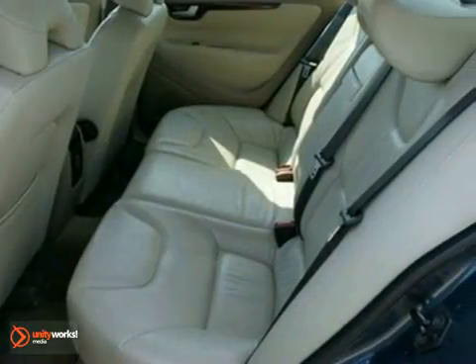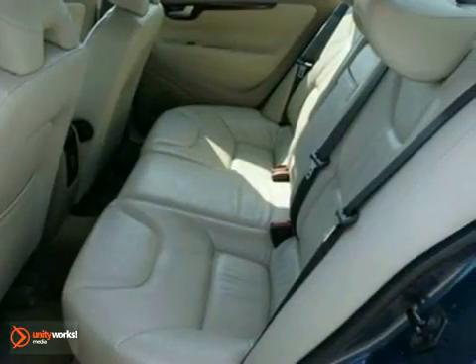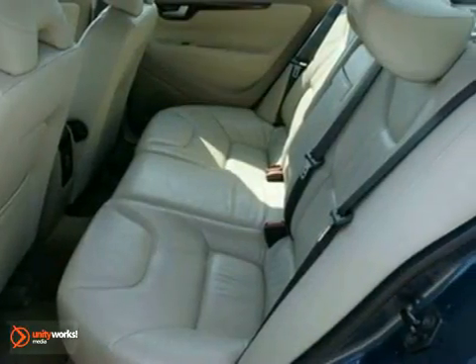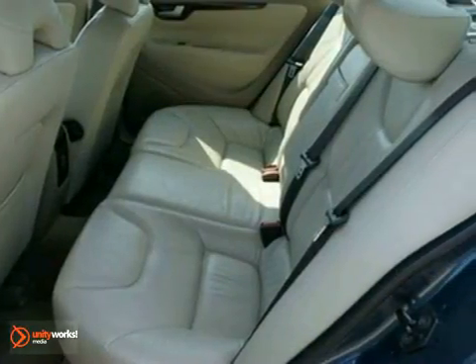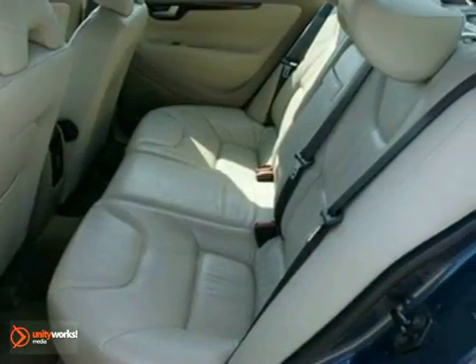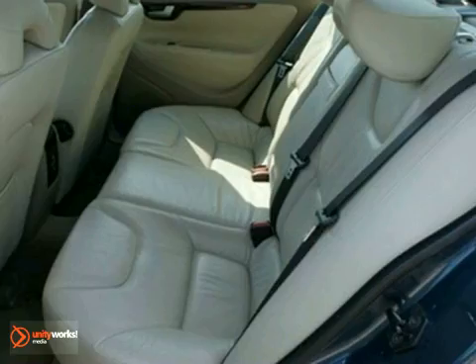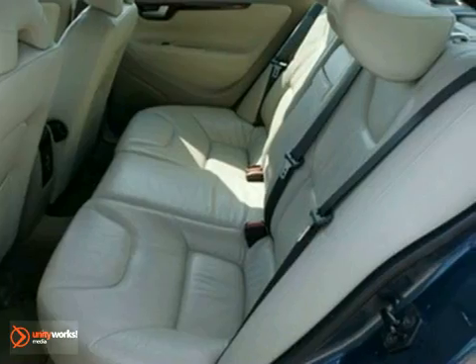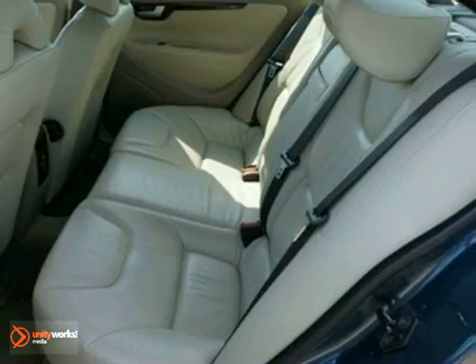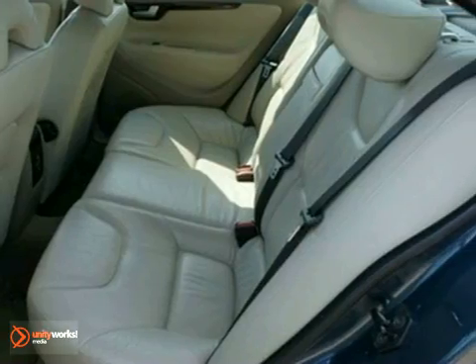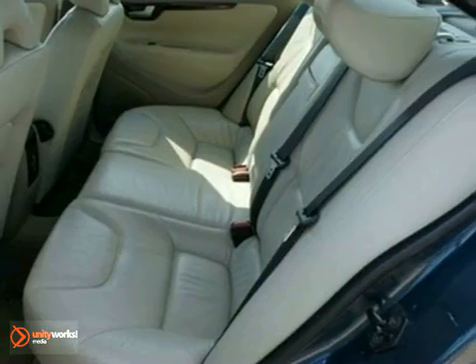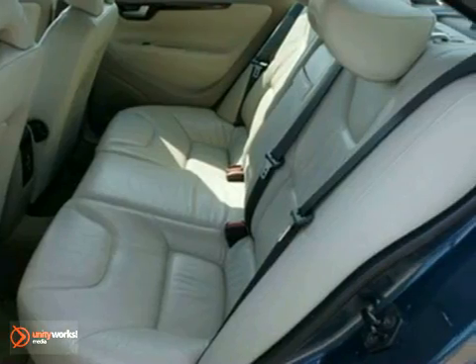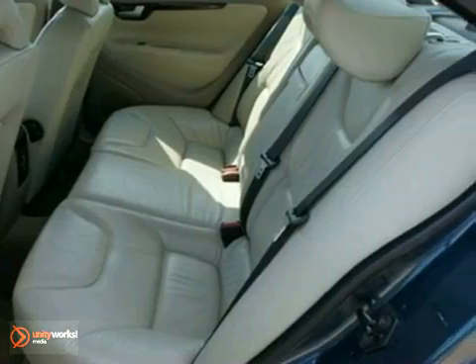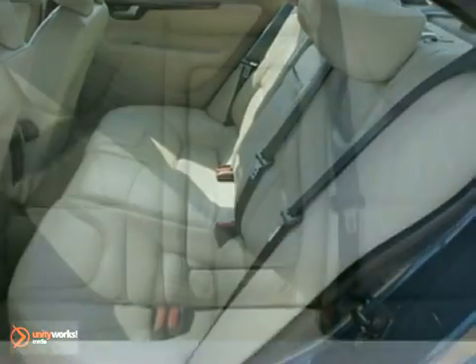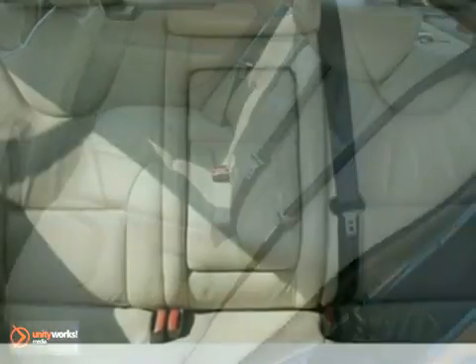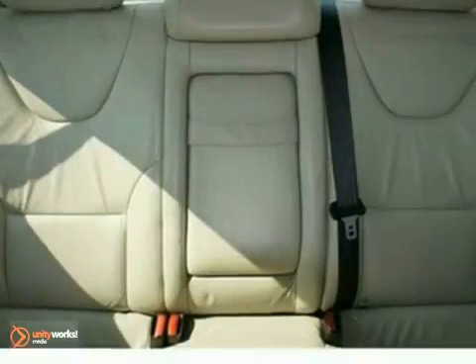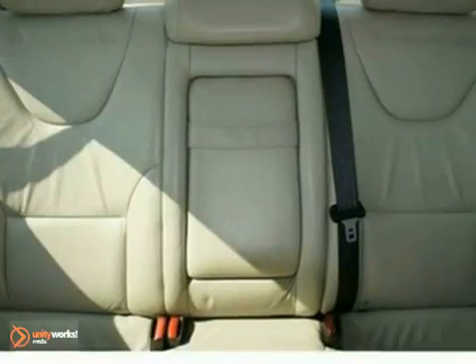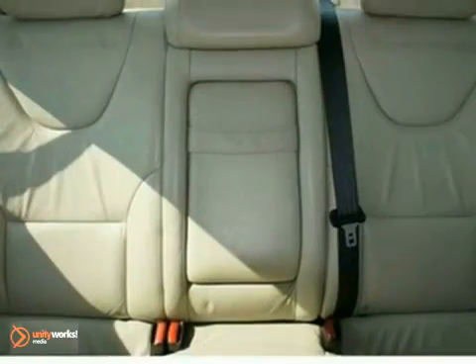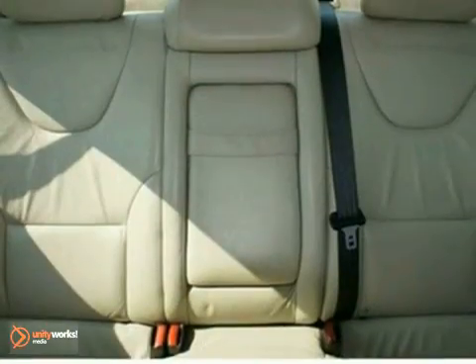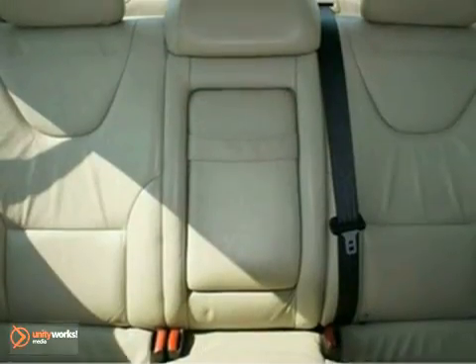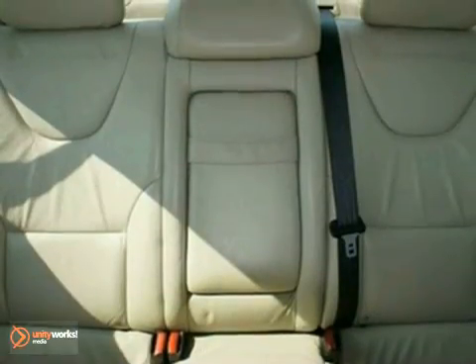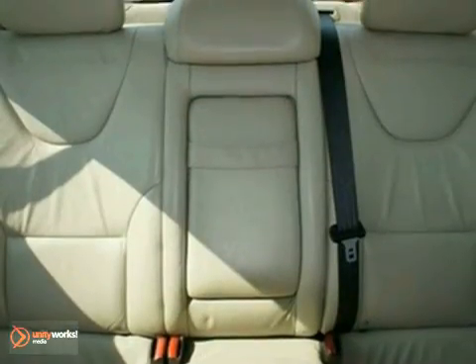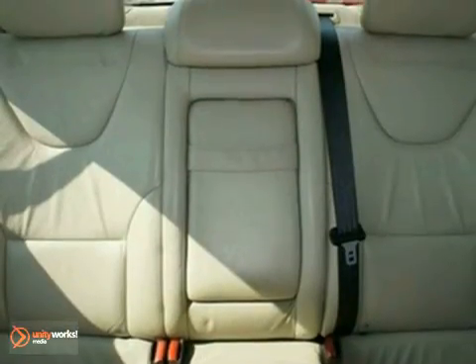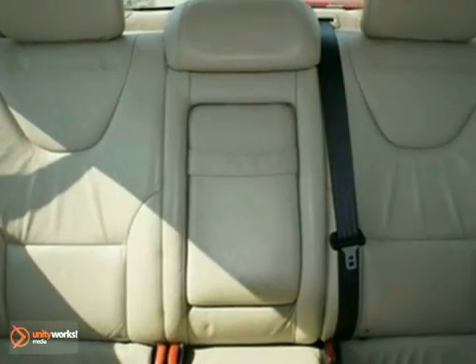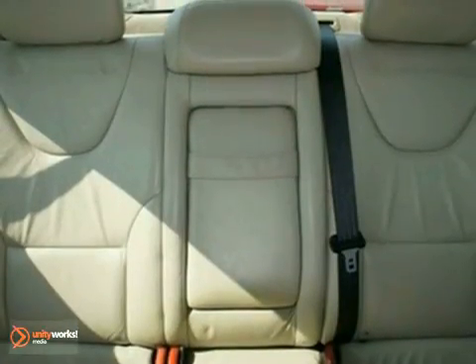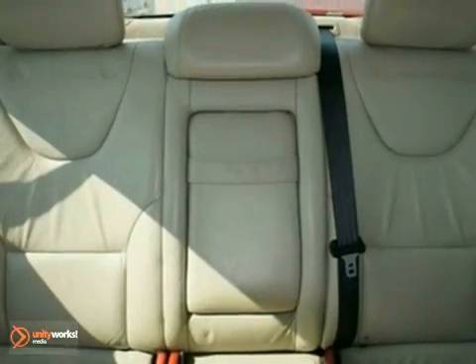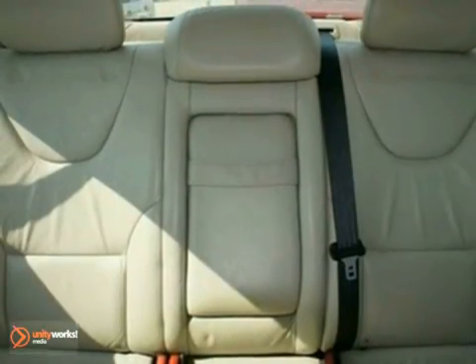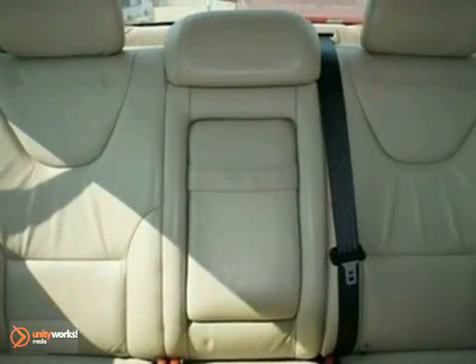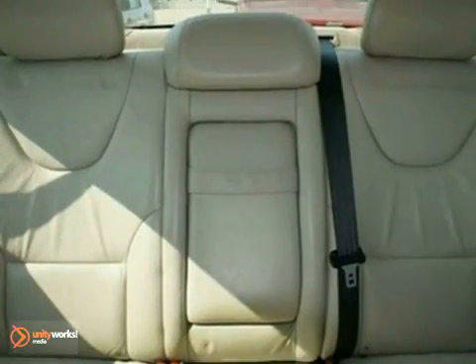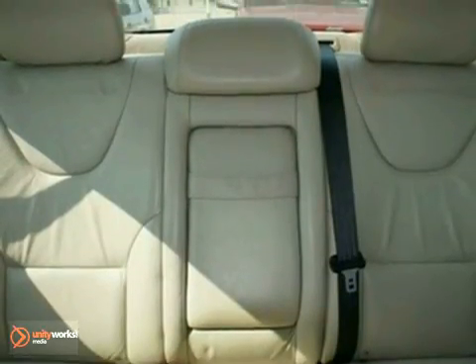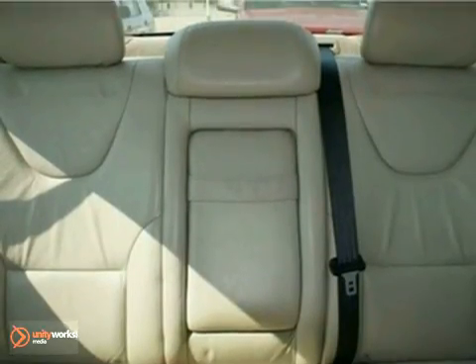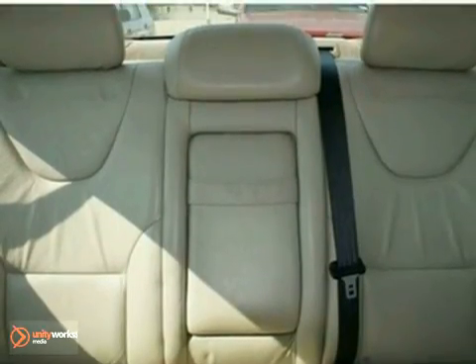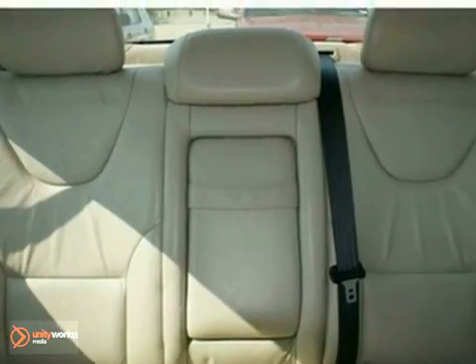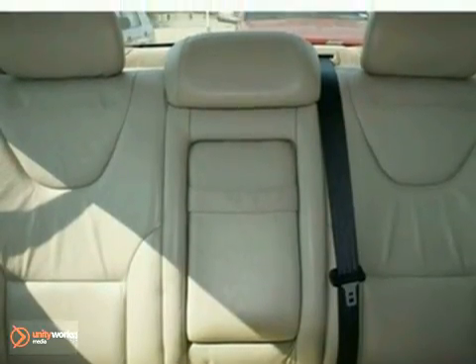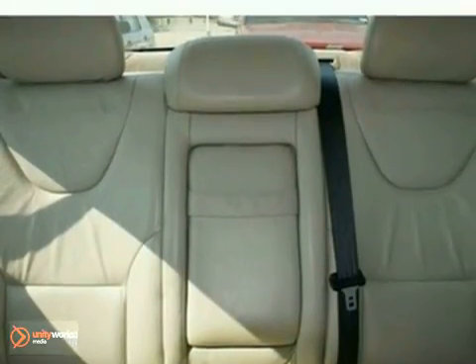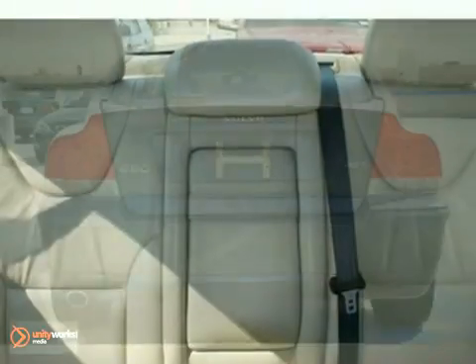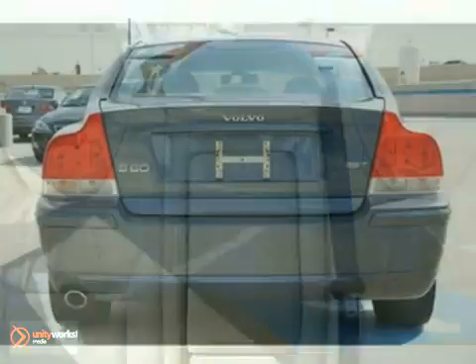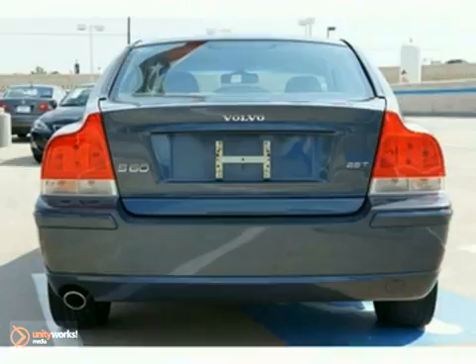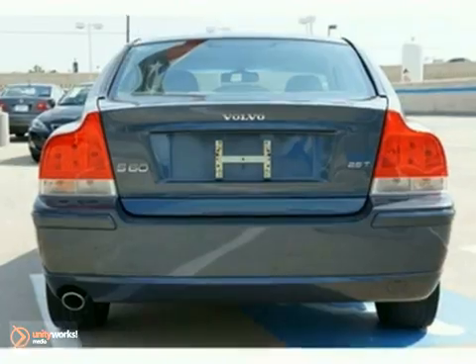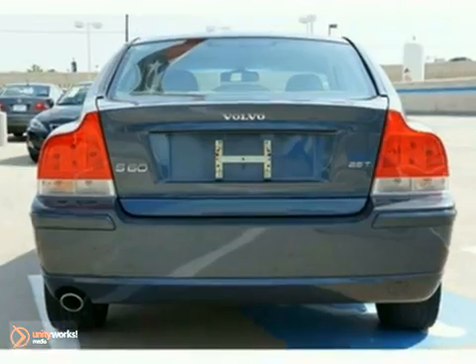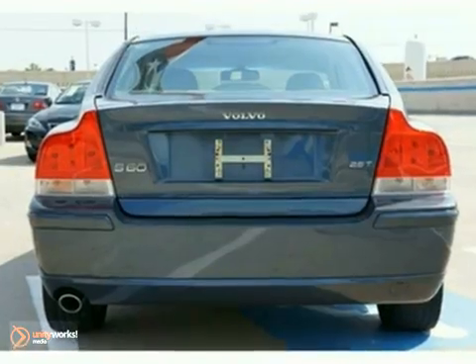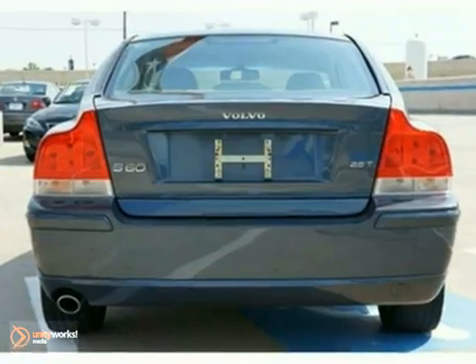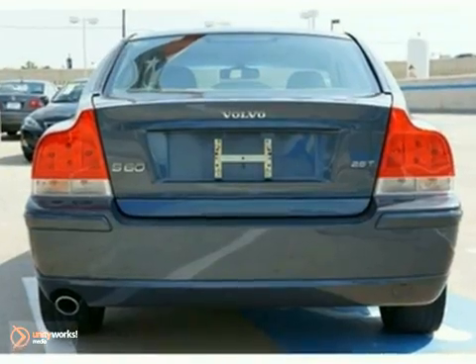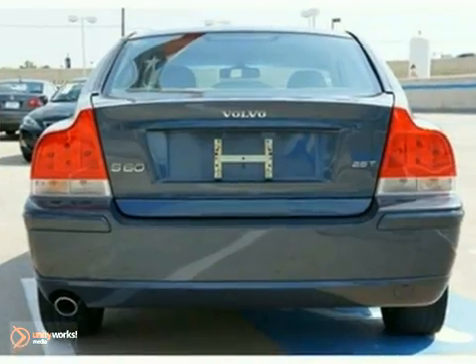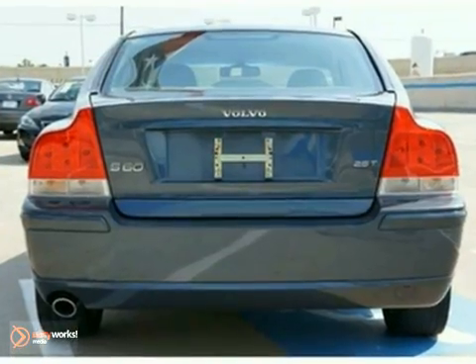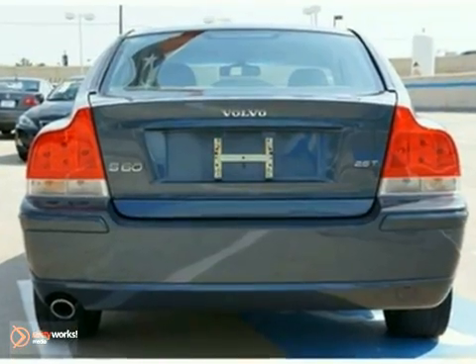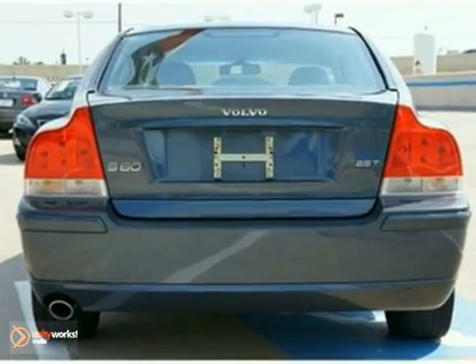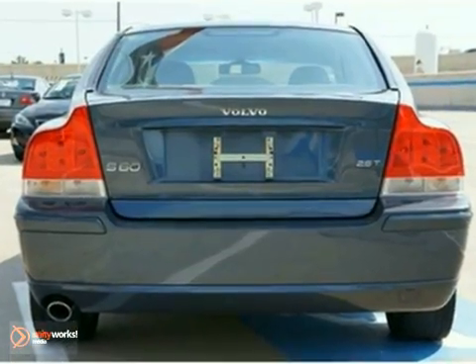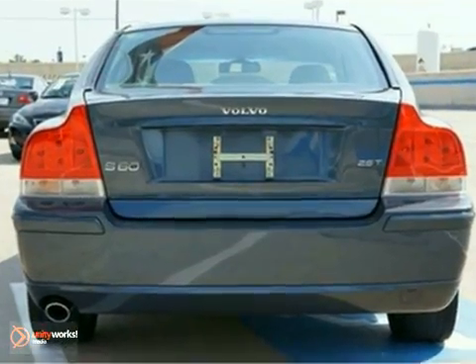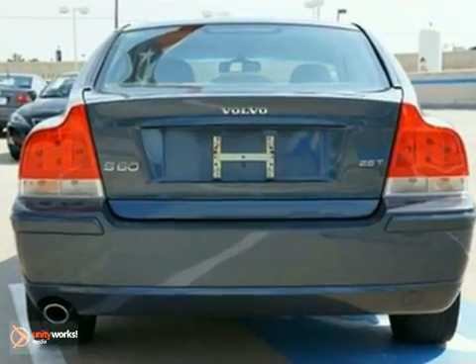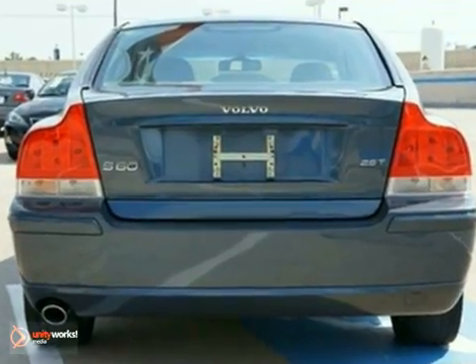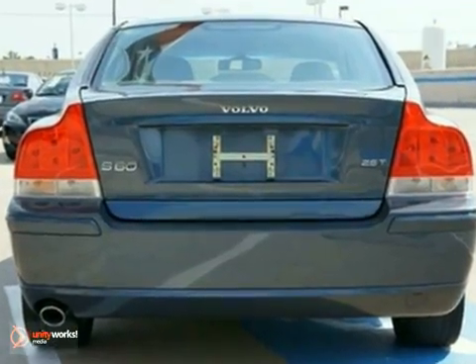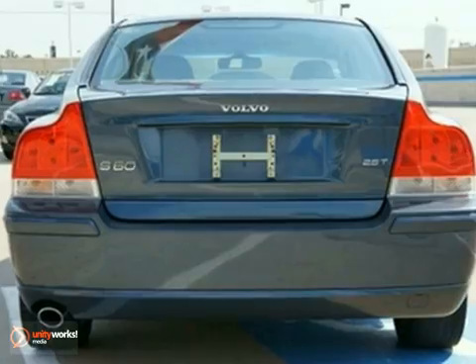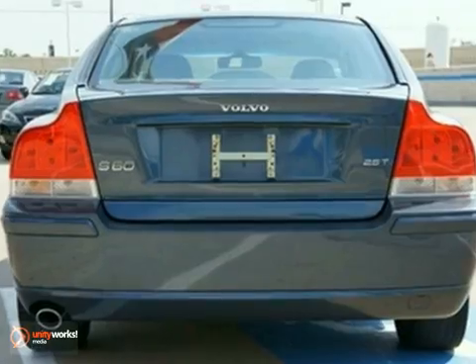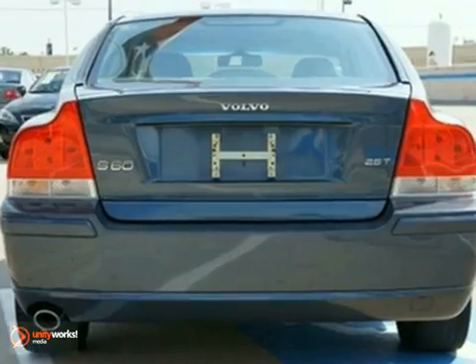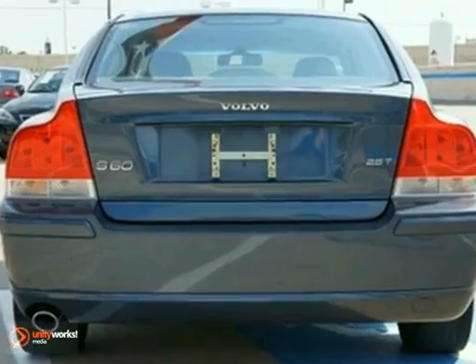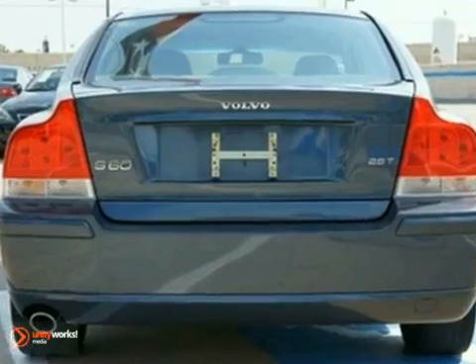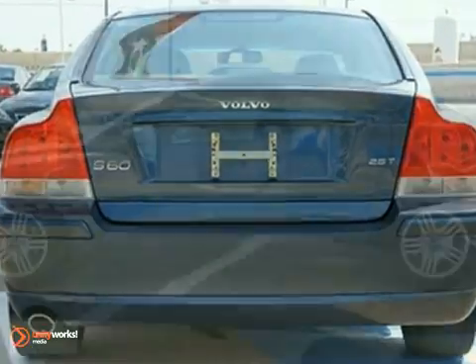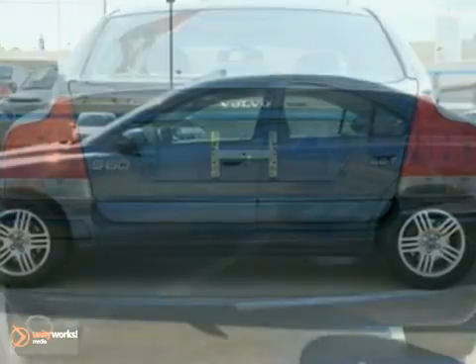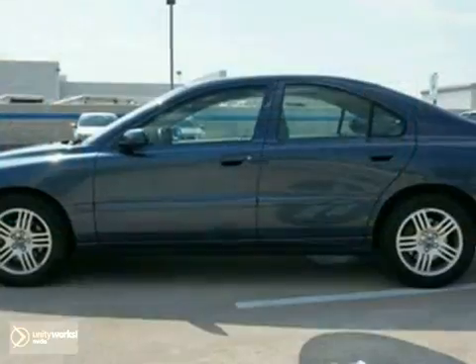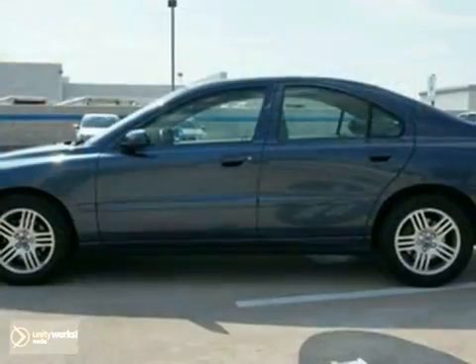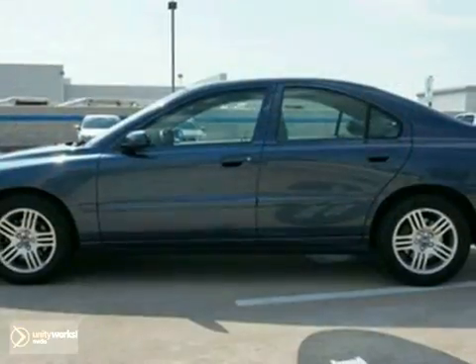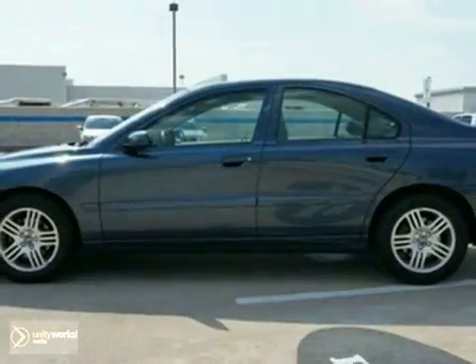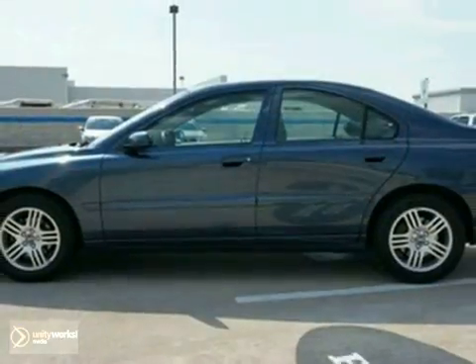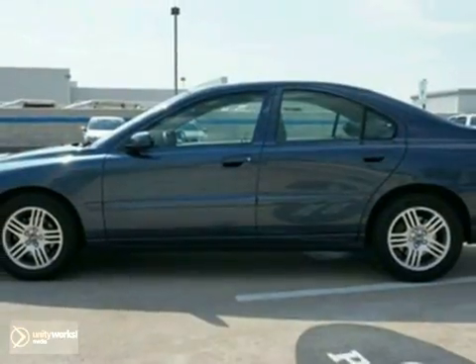It comes equipped with keyless entry, cruise control, and memory seating. Plus, the CD player and multifunction steering wheel make this one hard to pass up.